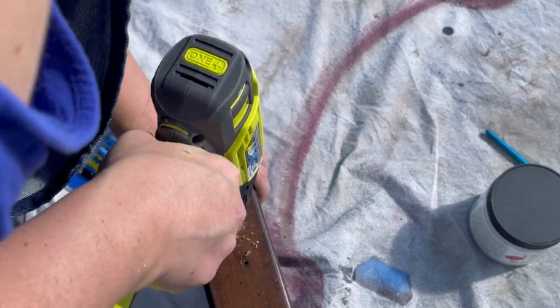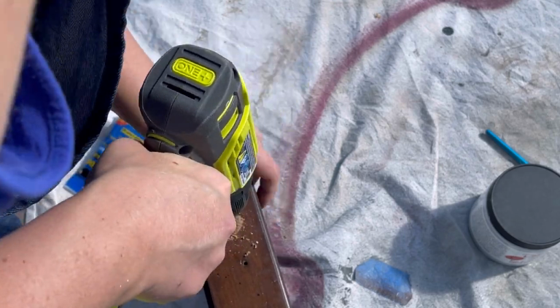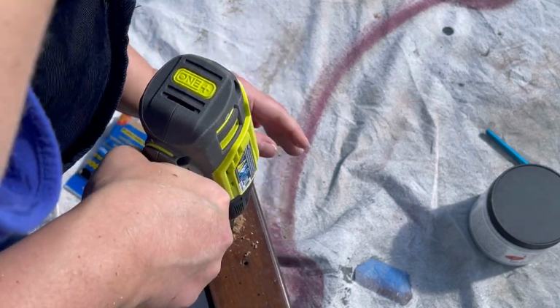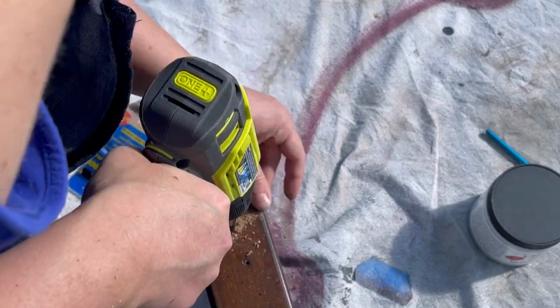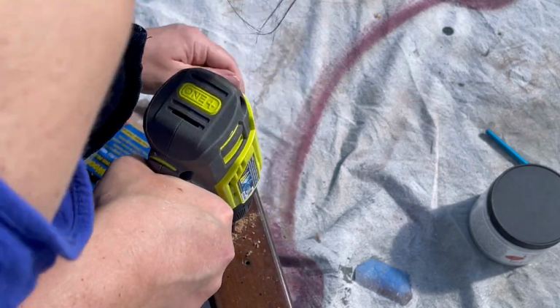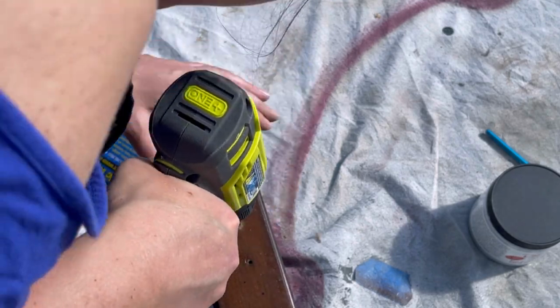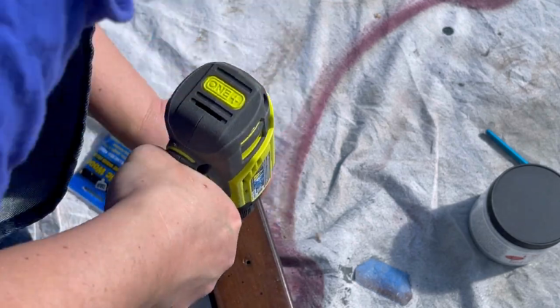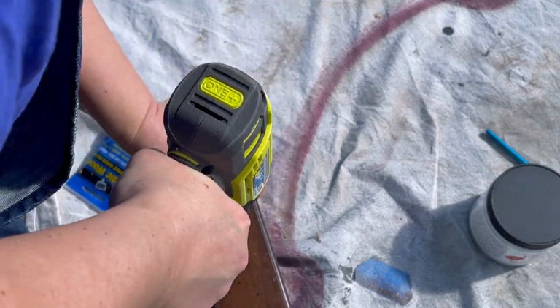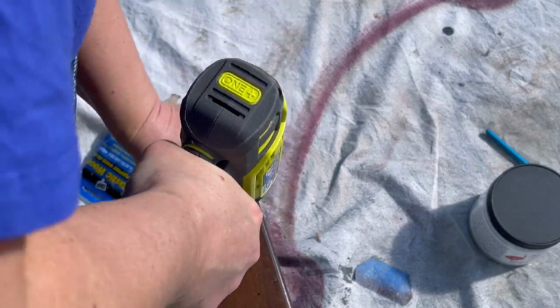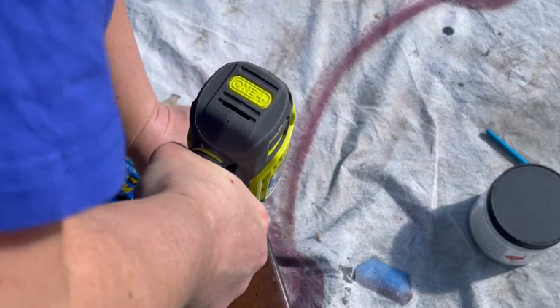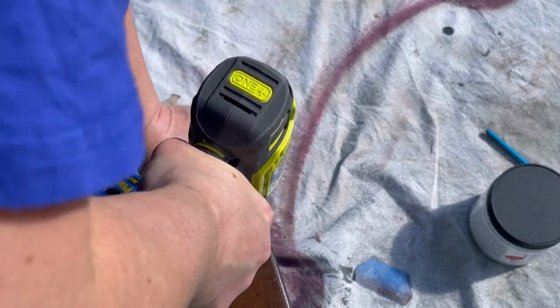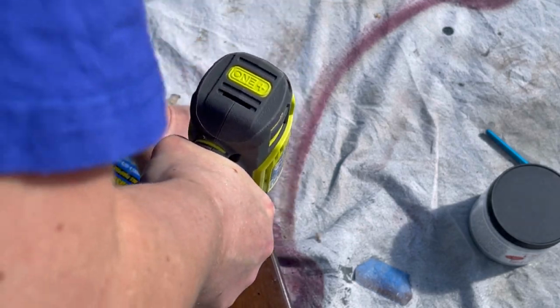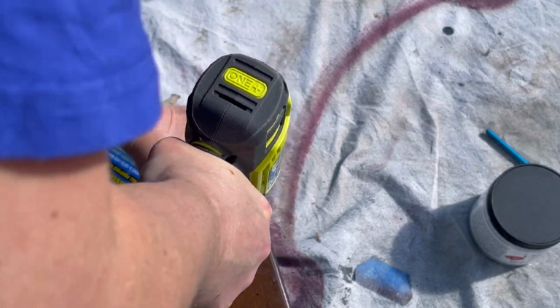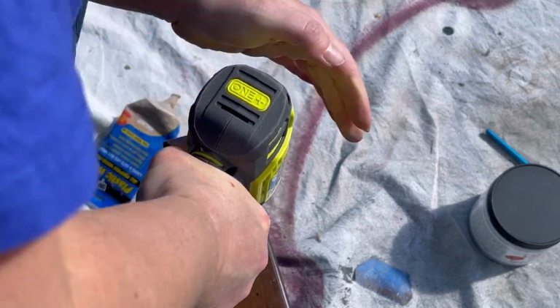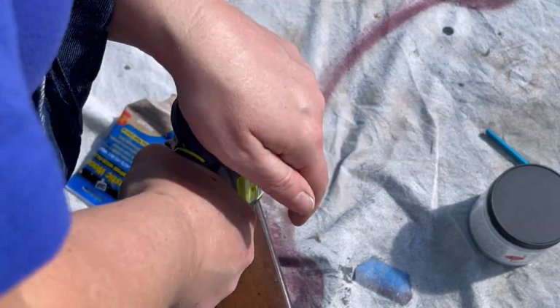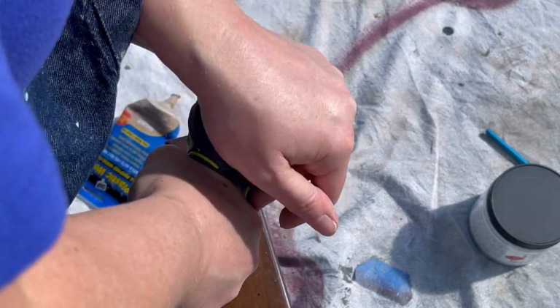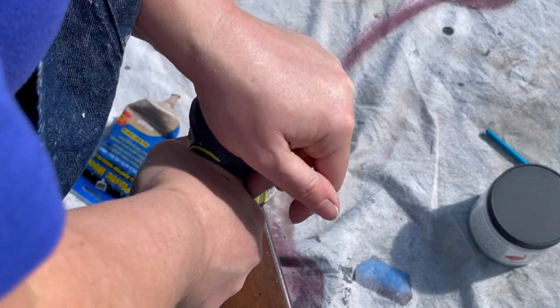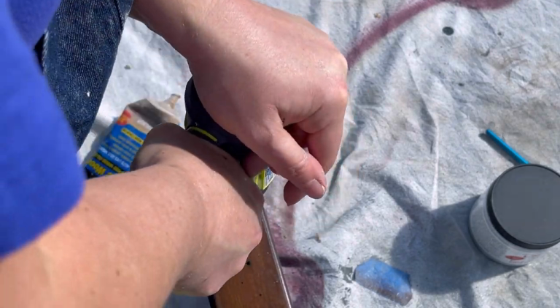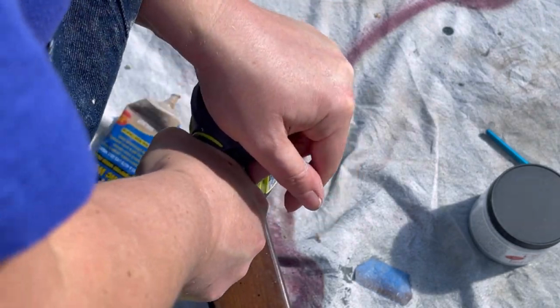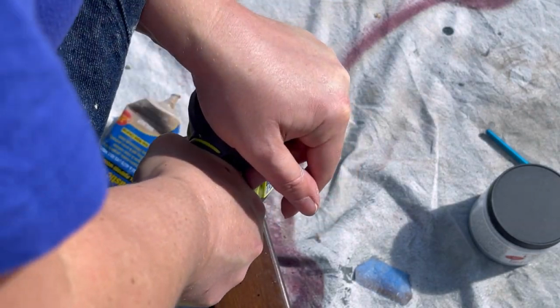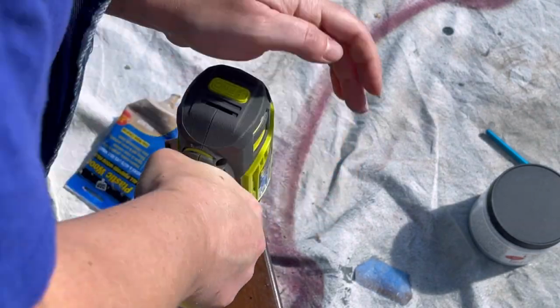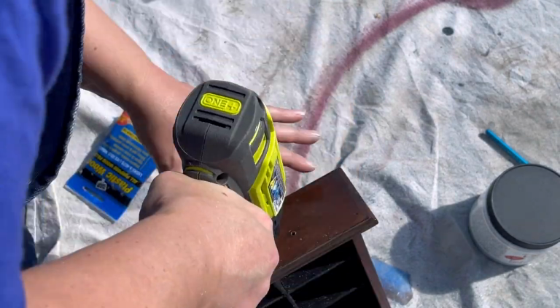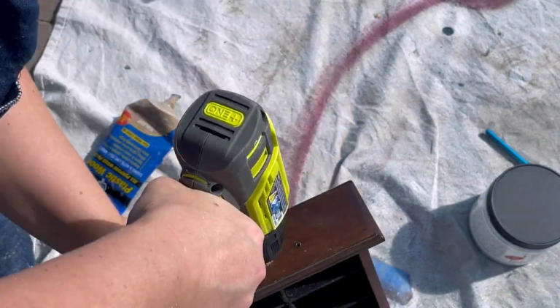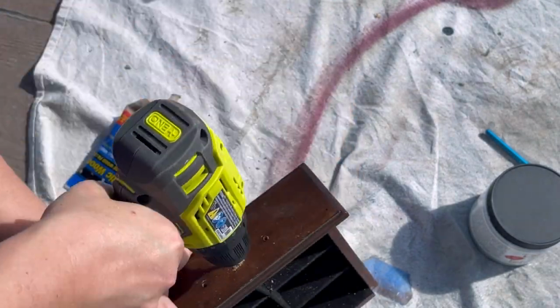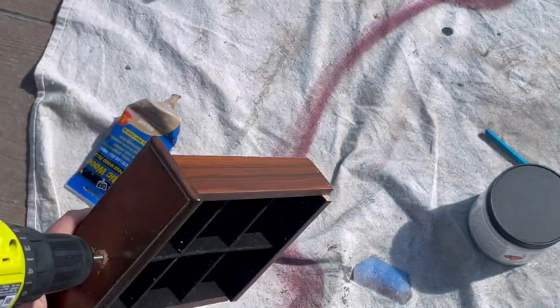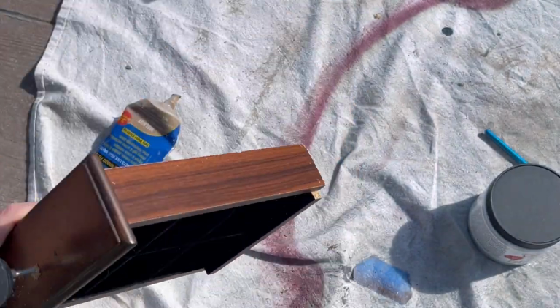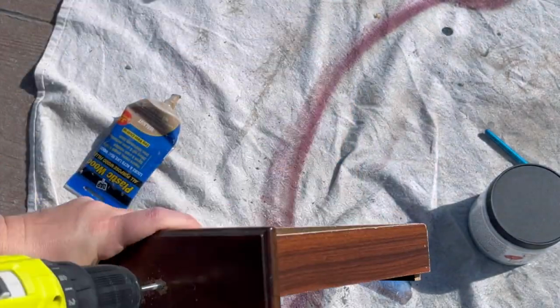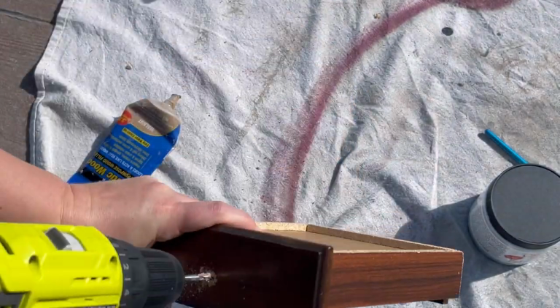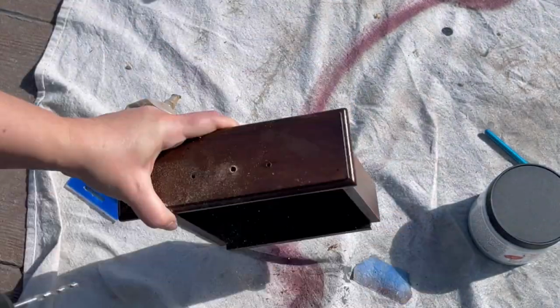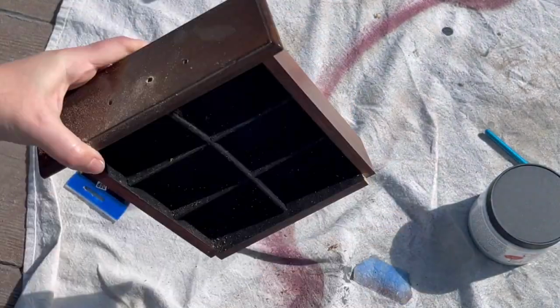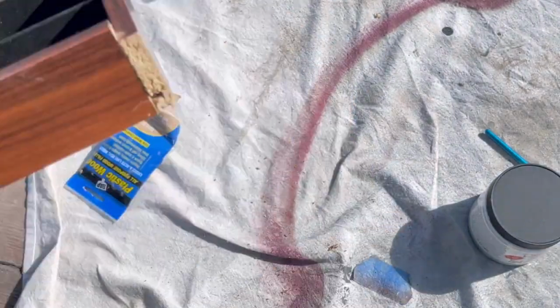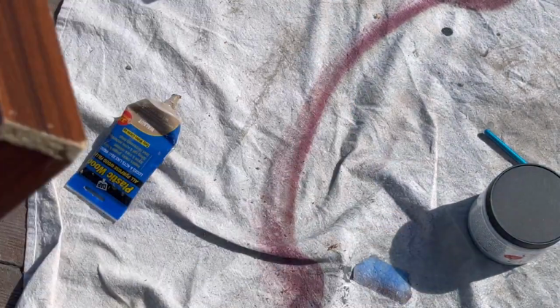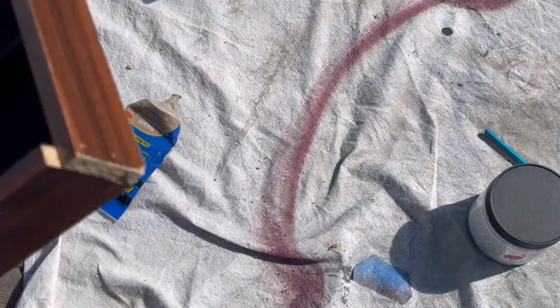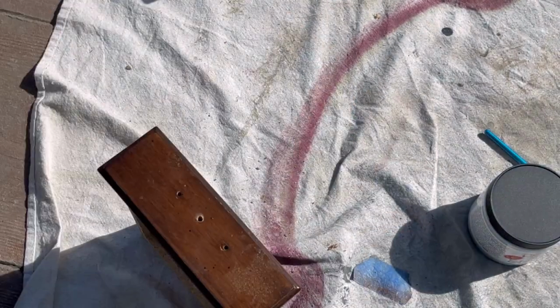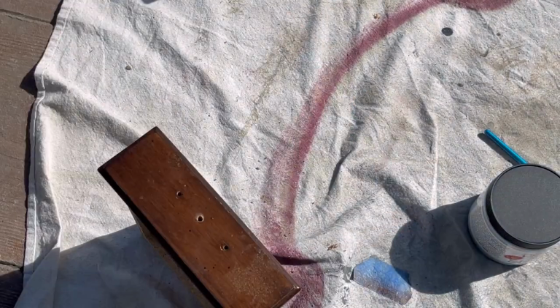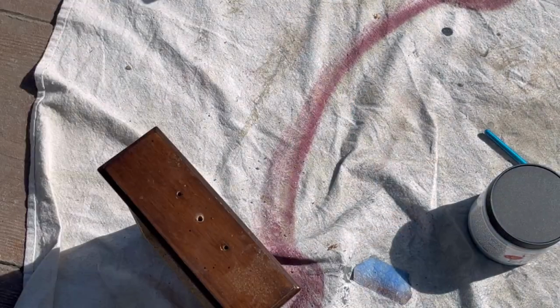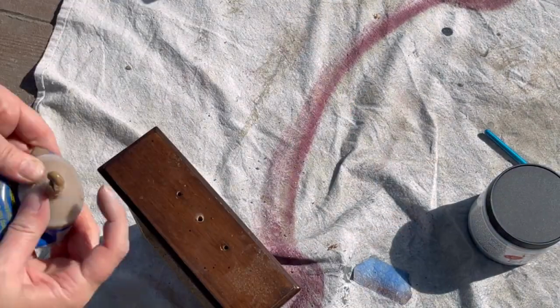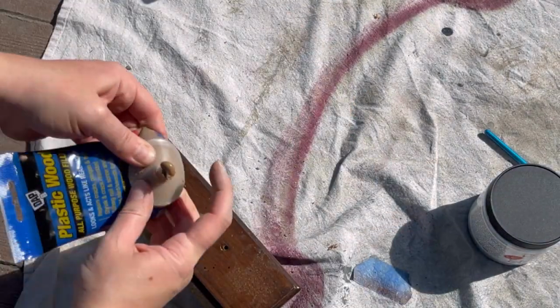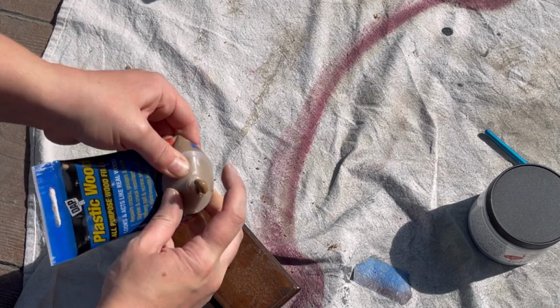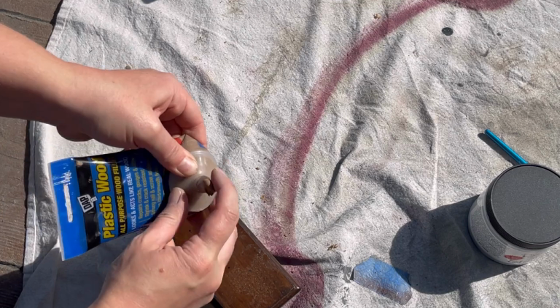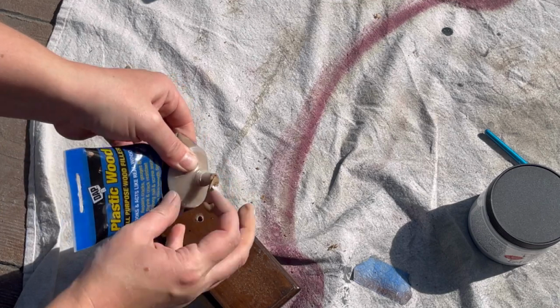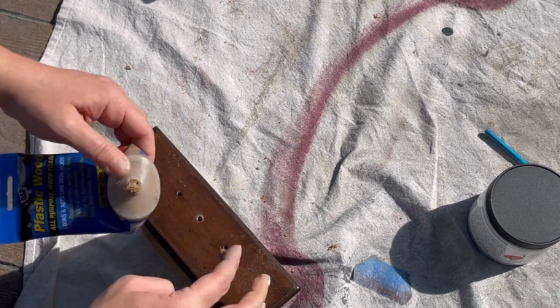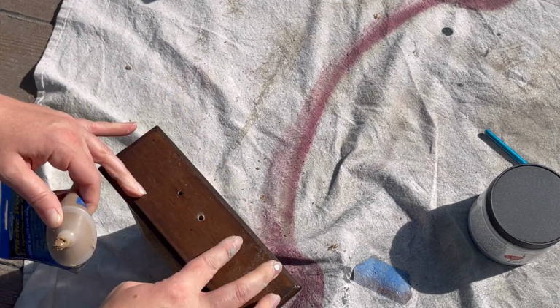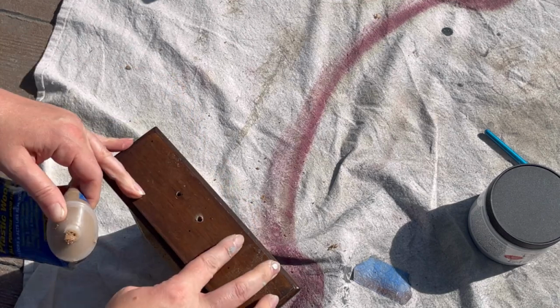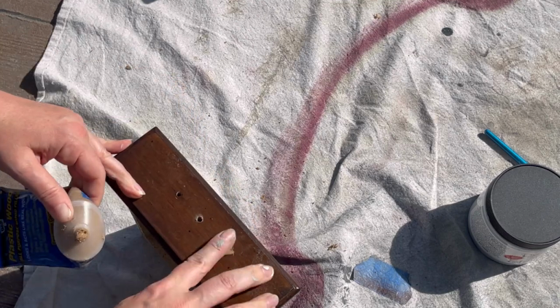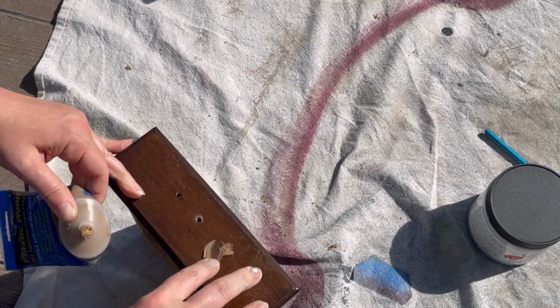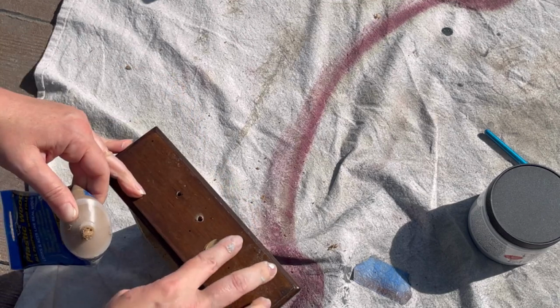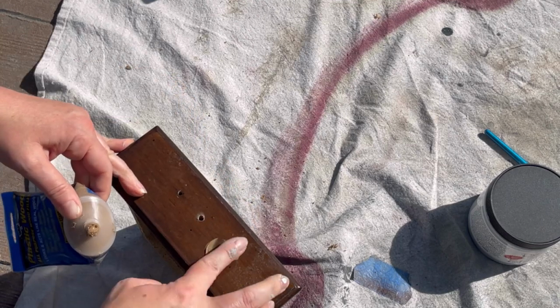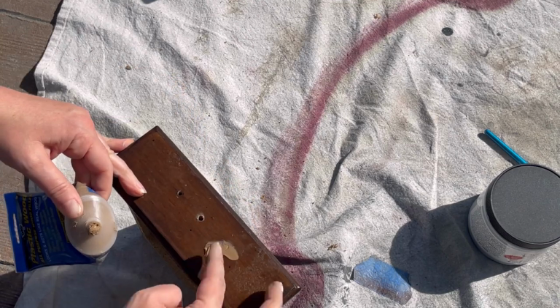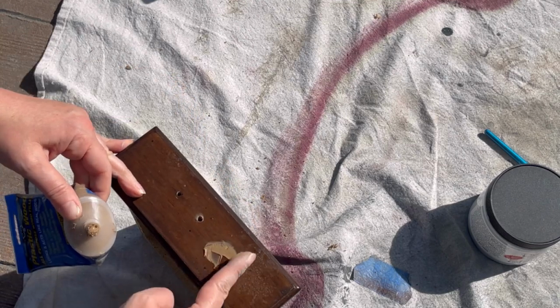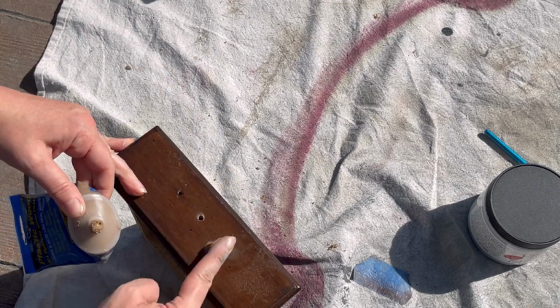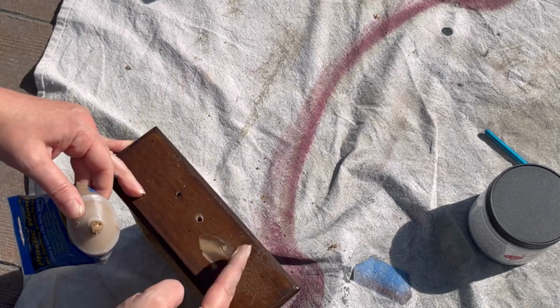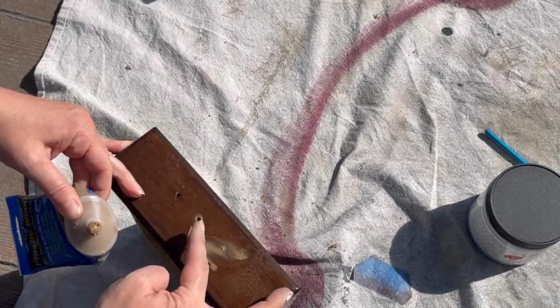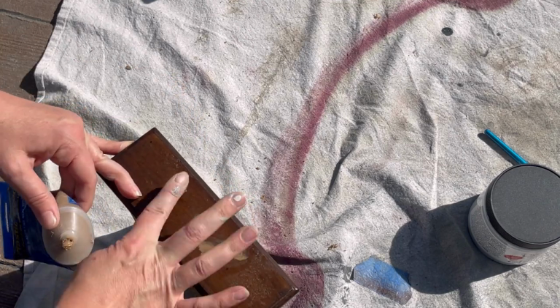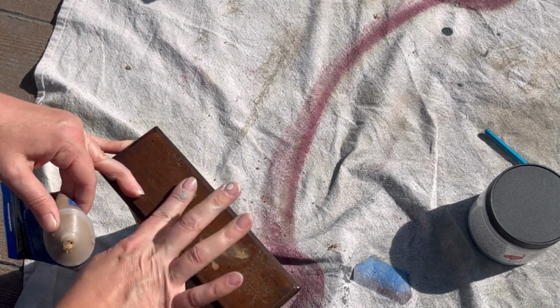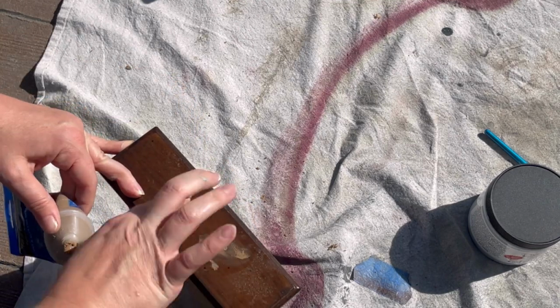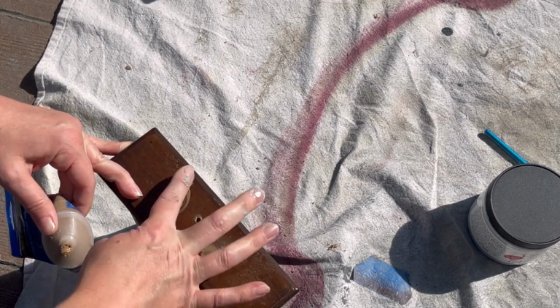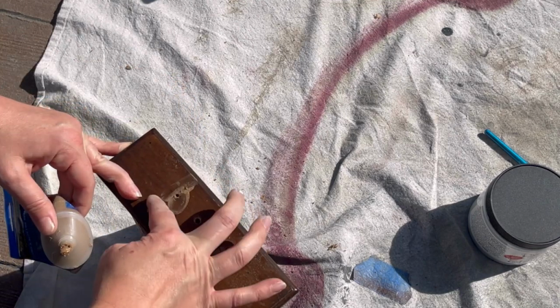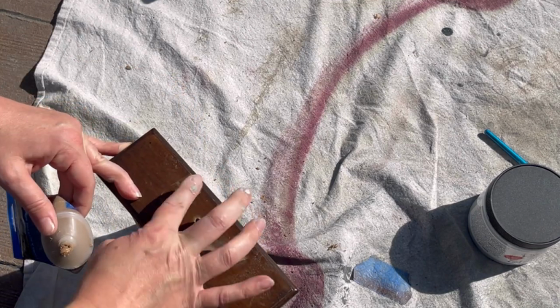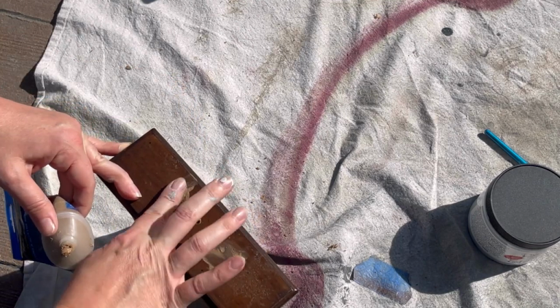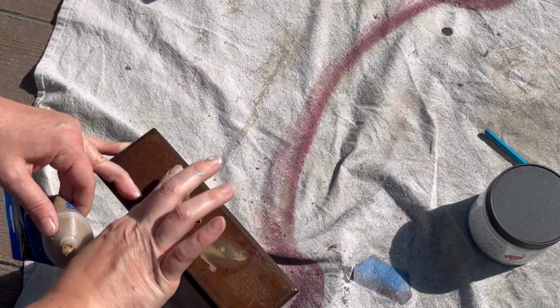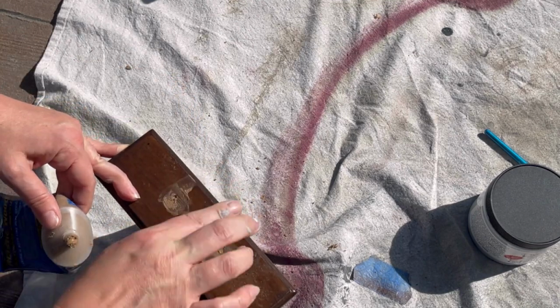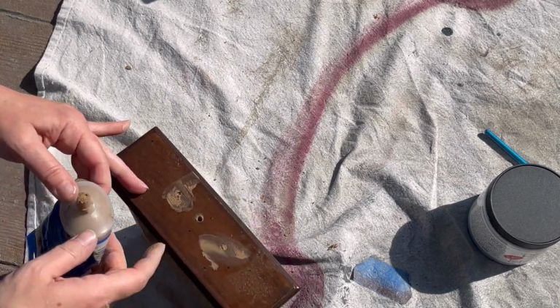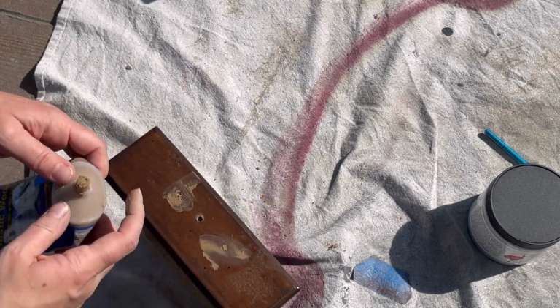I'm drilling new hardware holes right in the center of the previous two hardware holes, and then I'll fill the old holes with some wood filler.